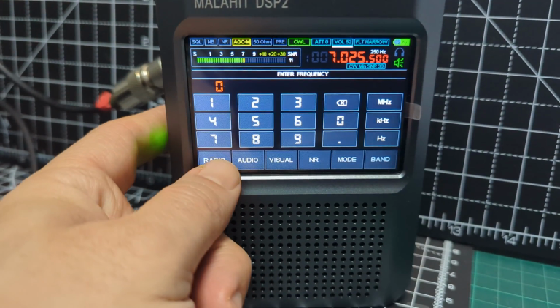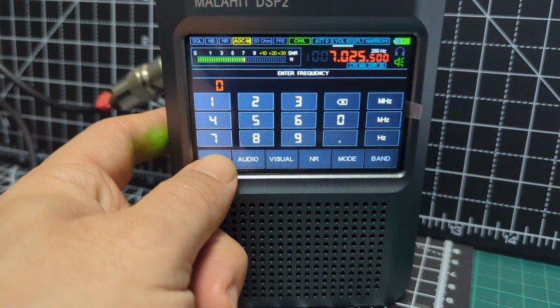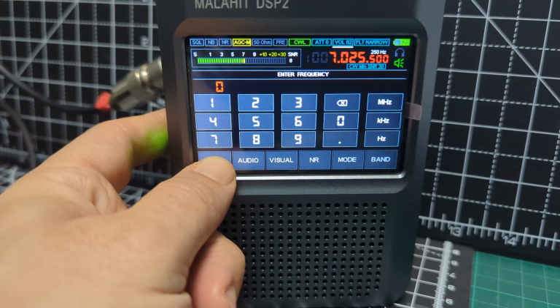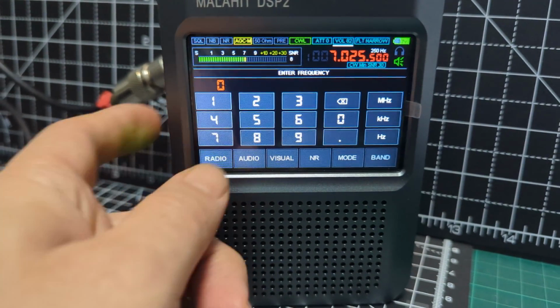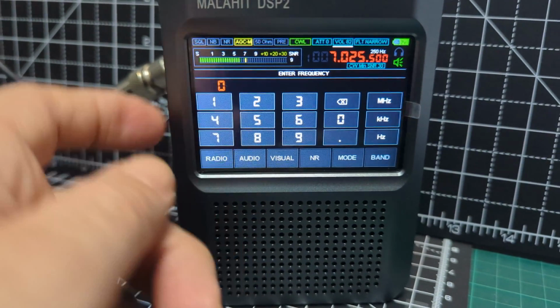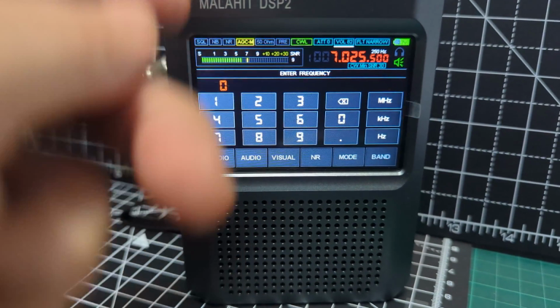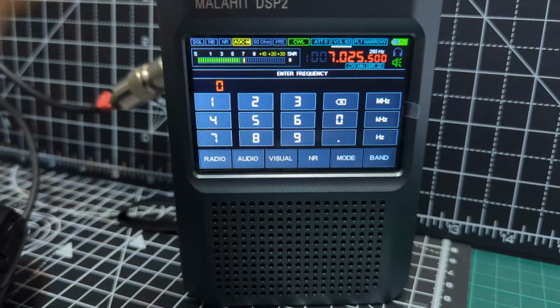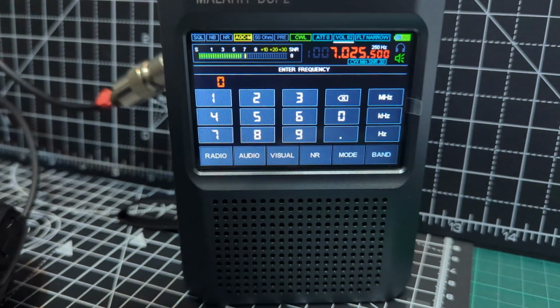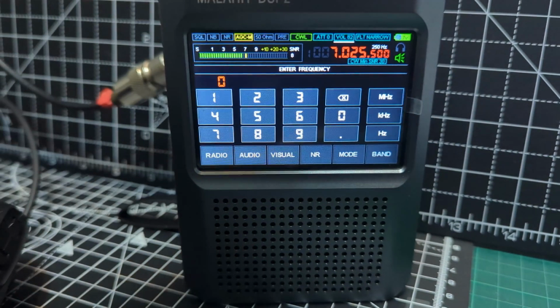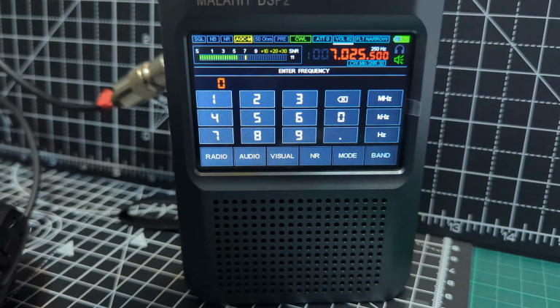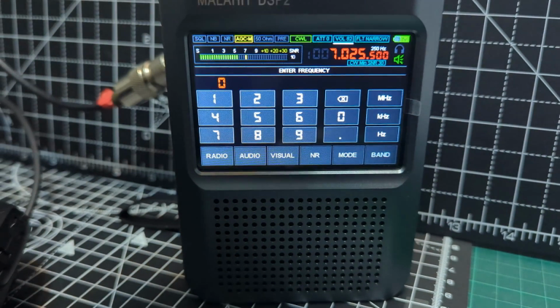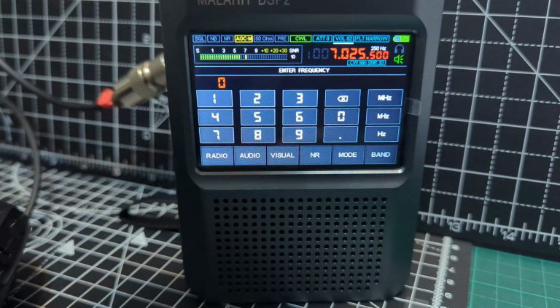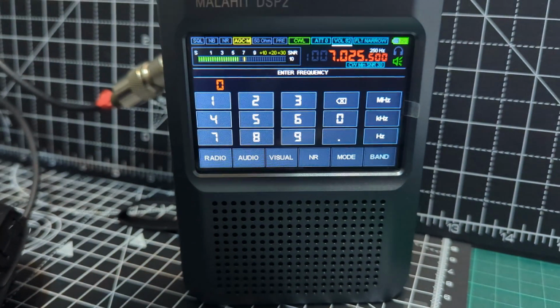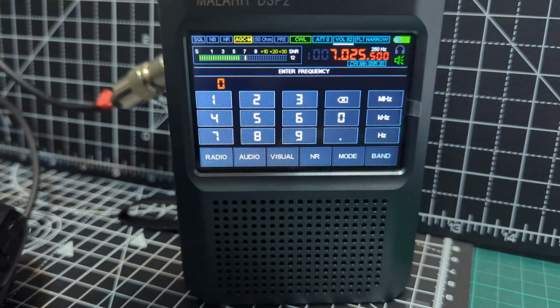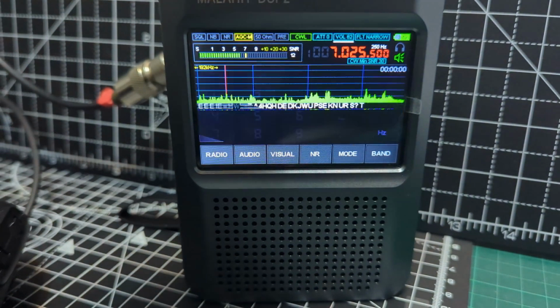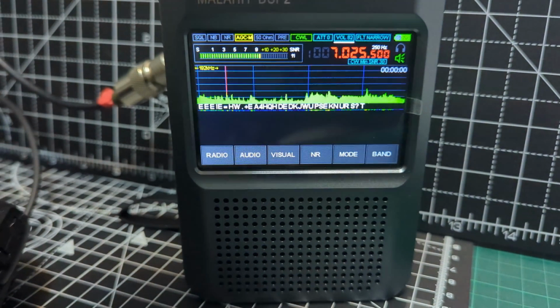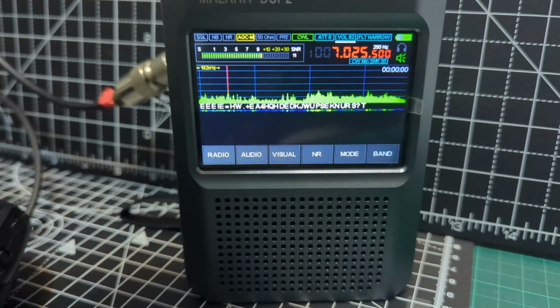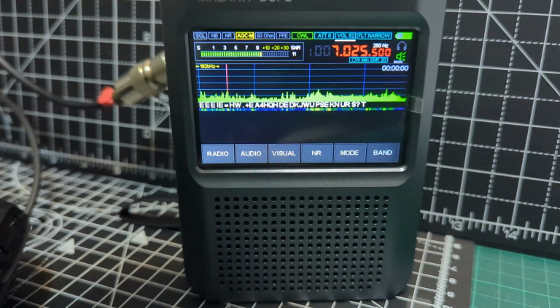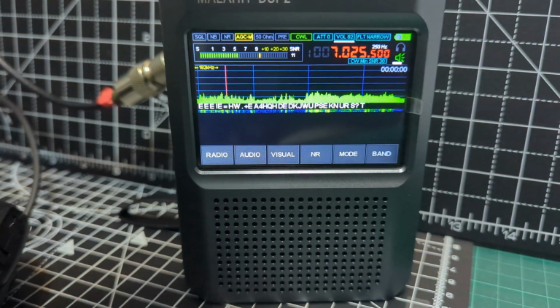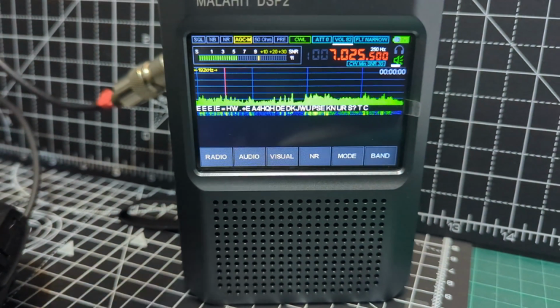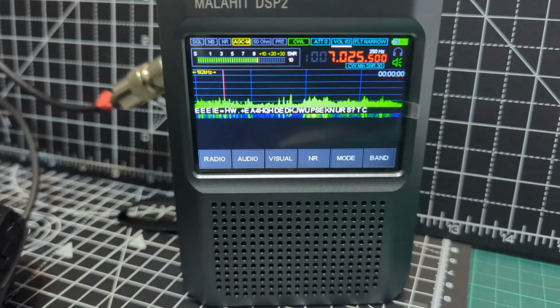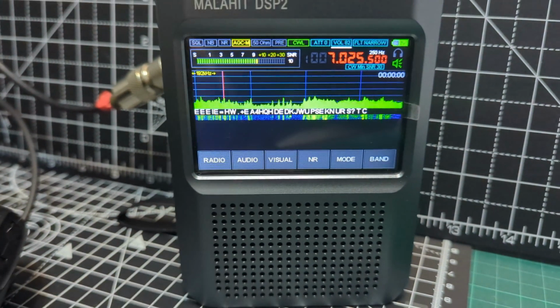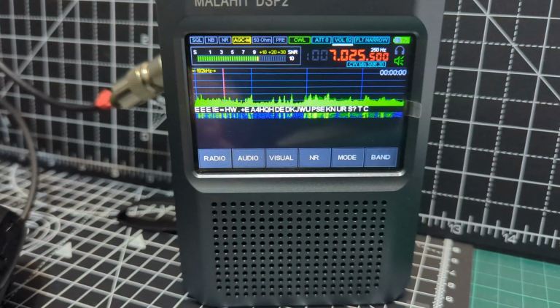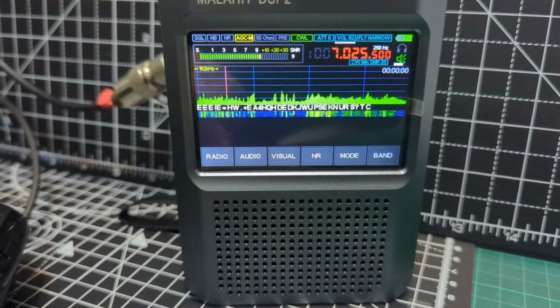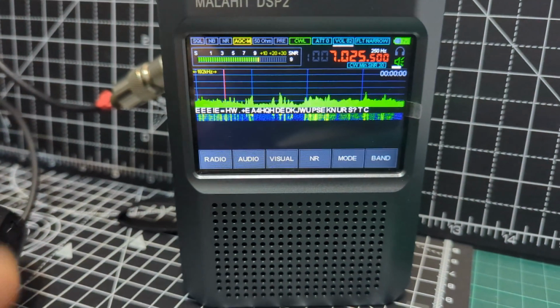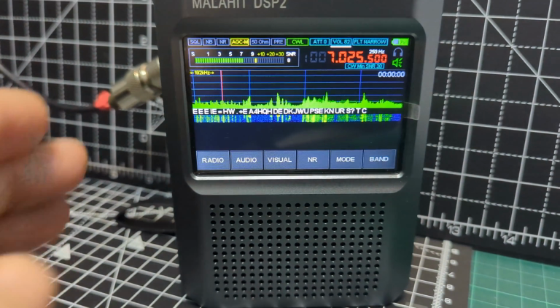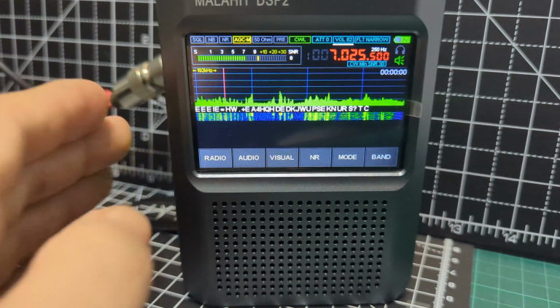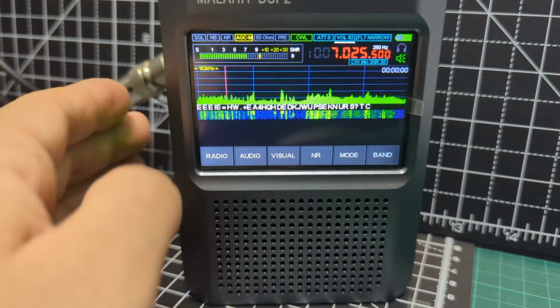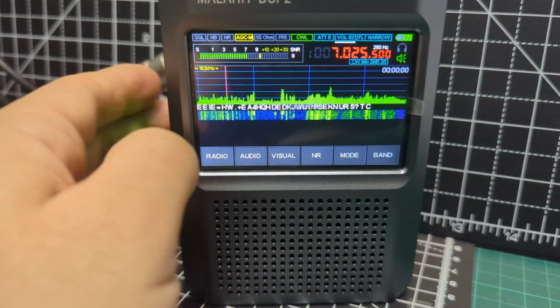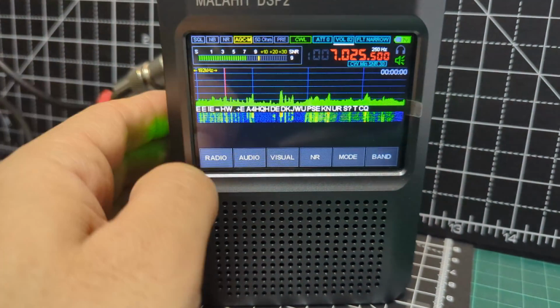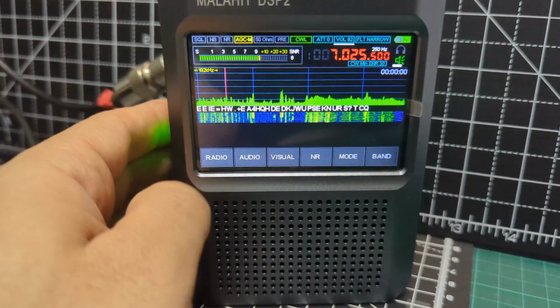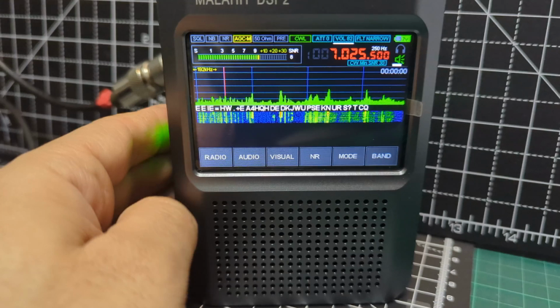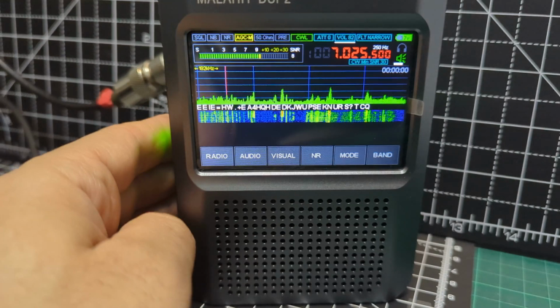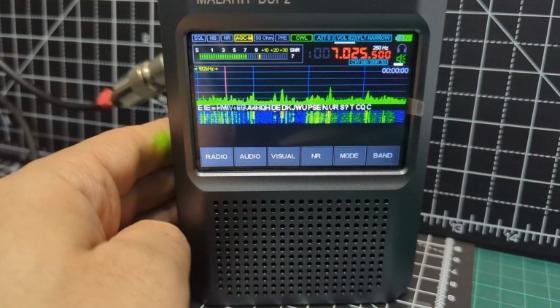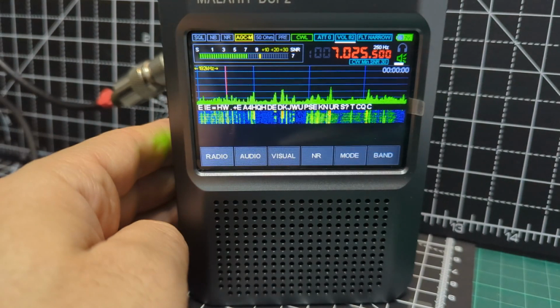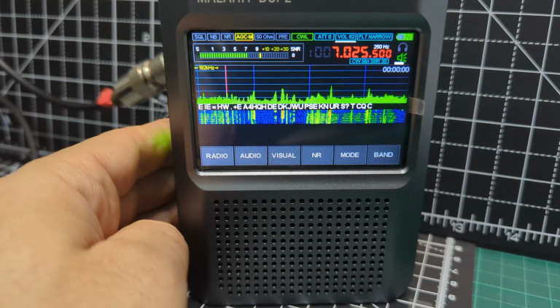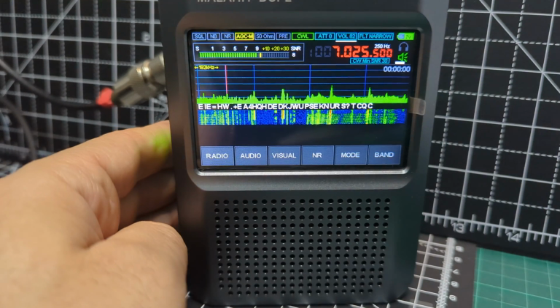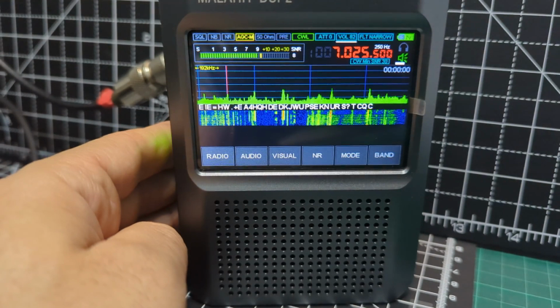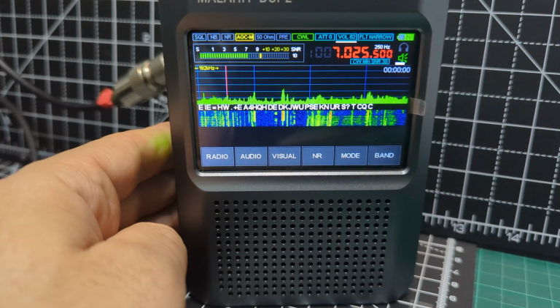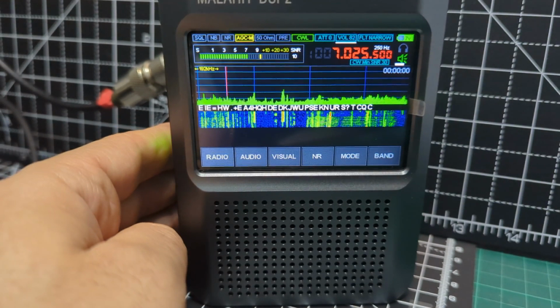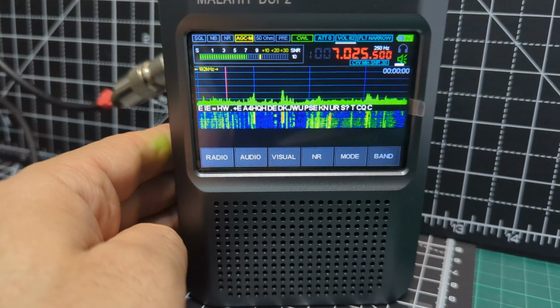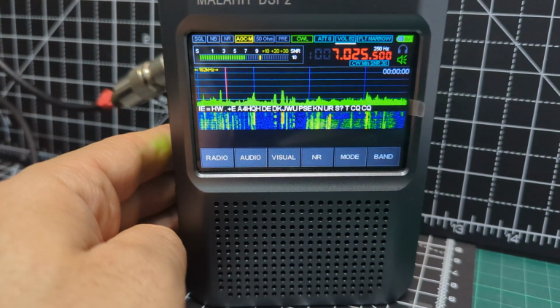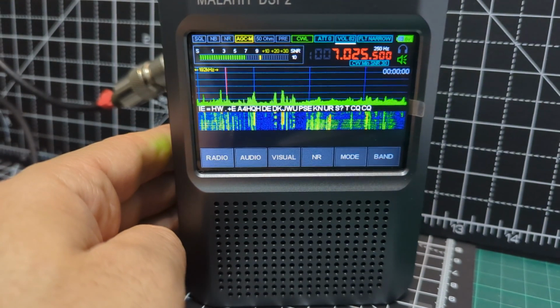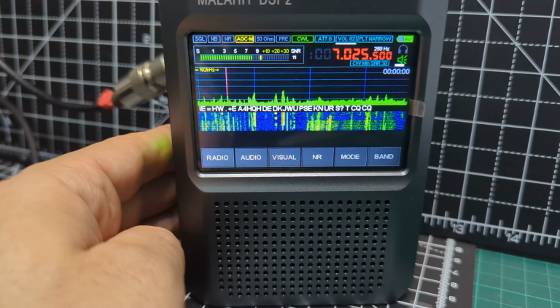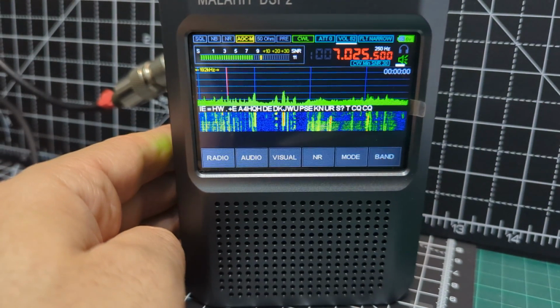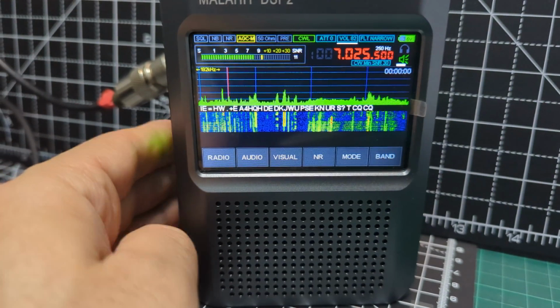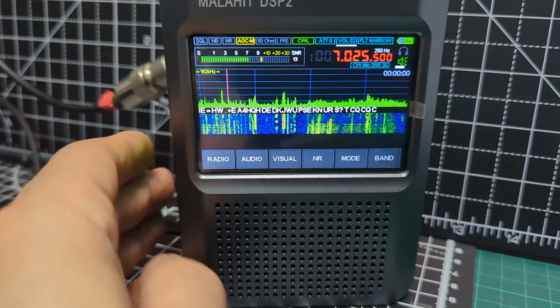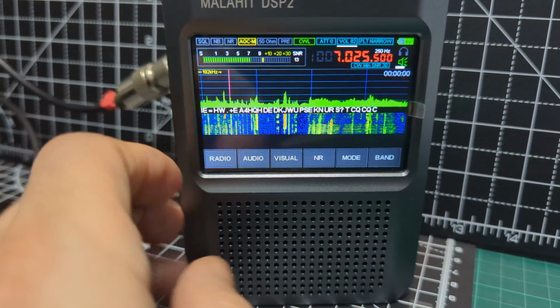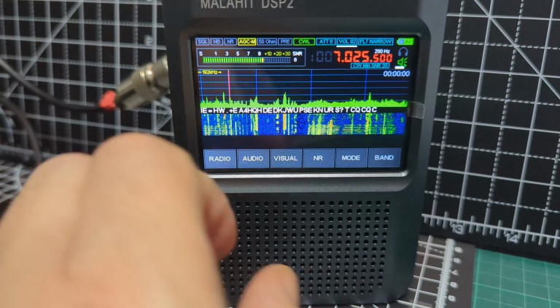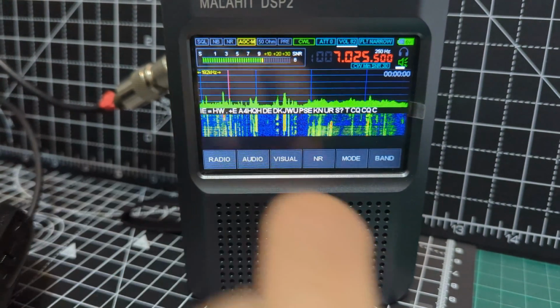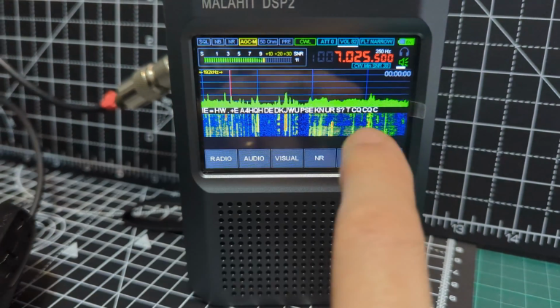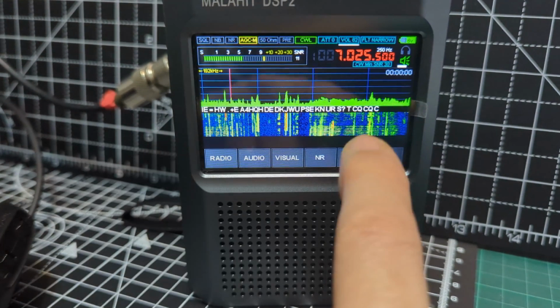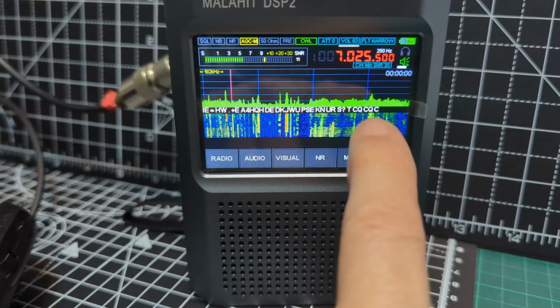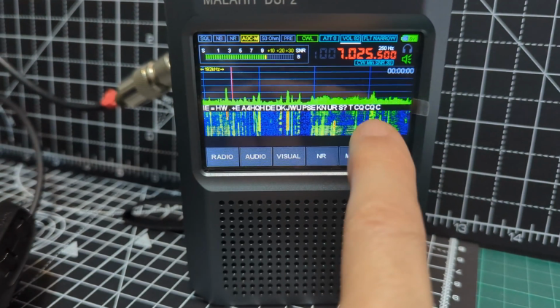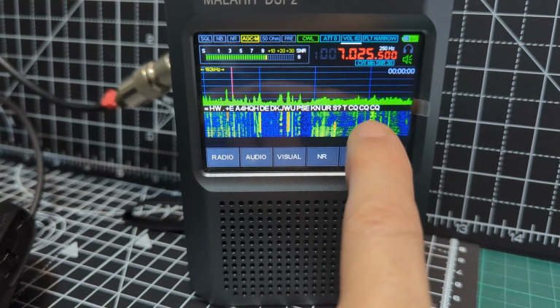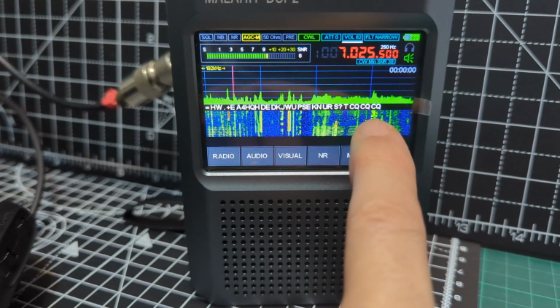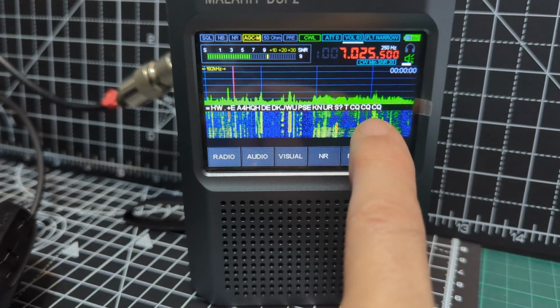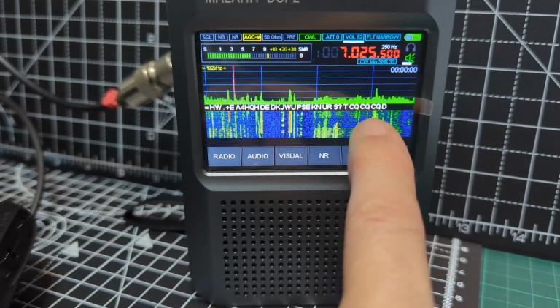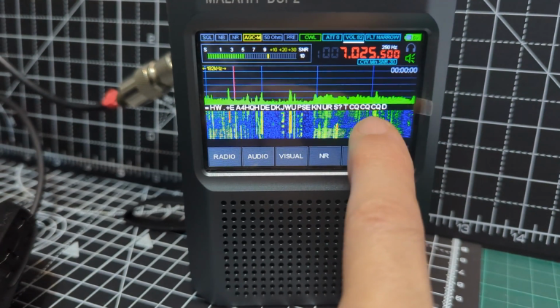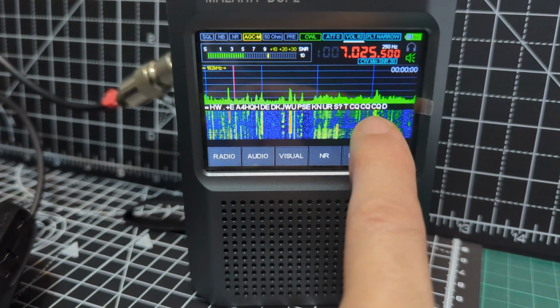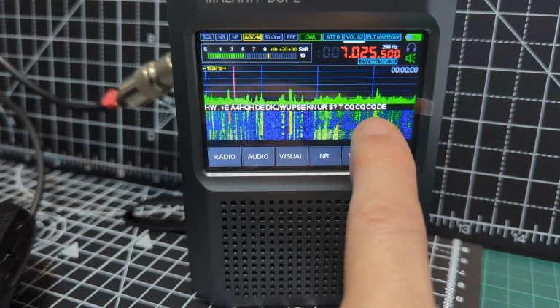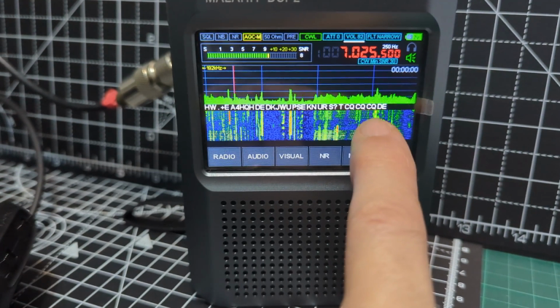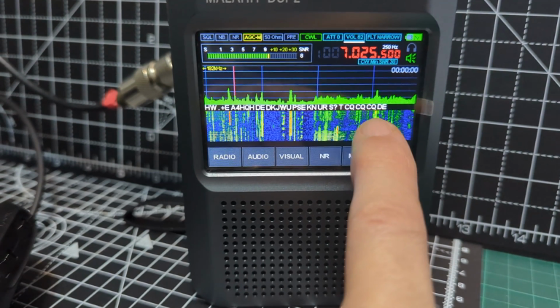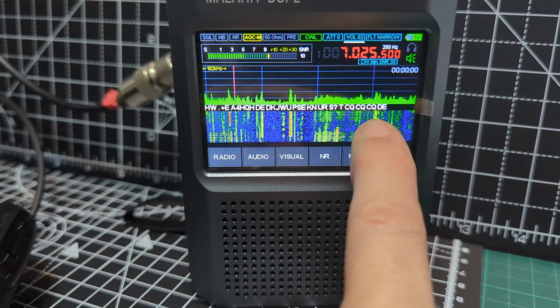You can also type the frequency — just tap the screen. Let's go back, just press here. There — on that CQ CQ, look!